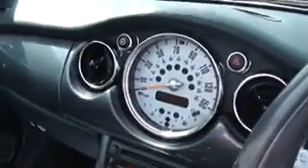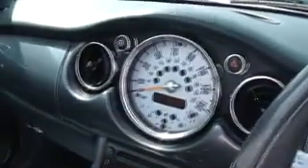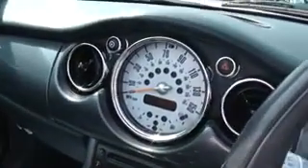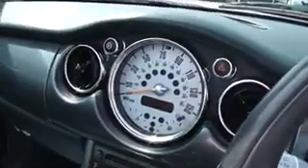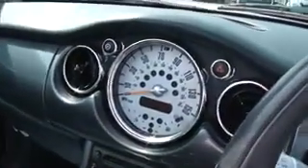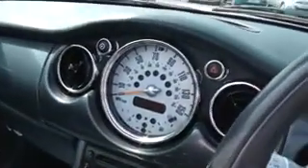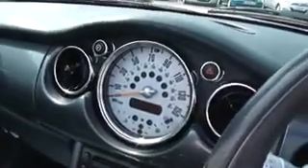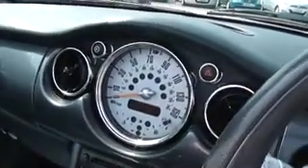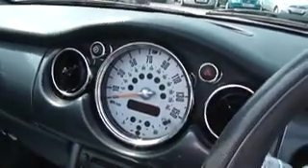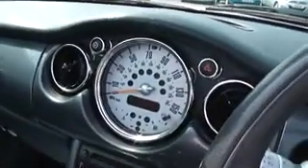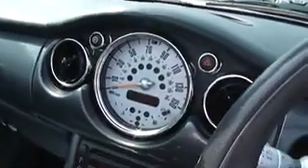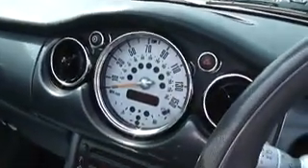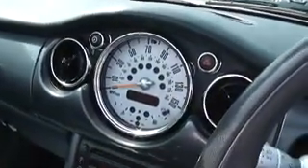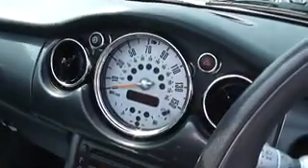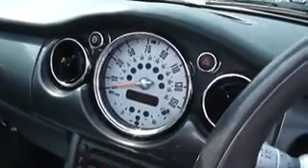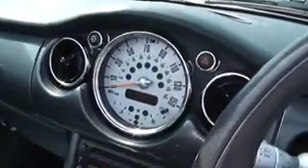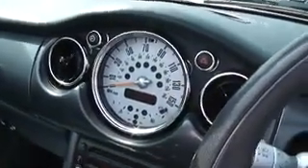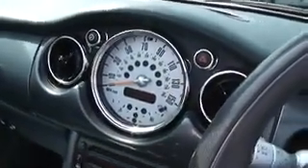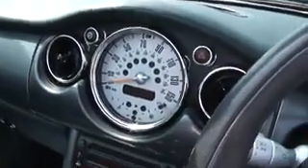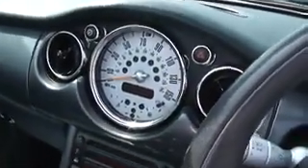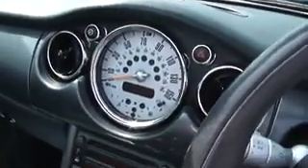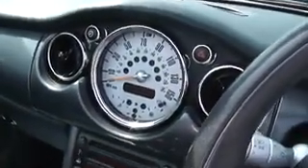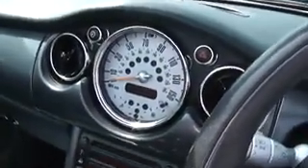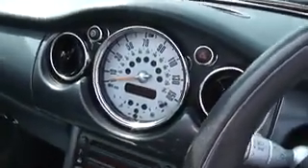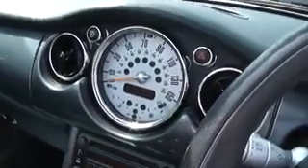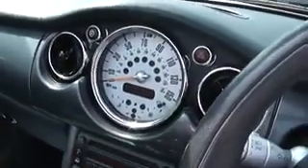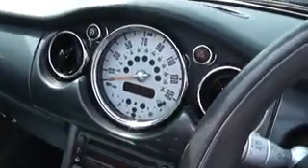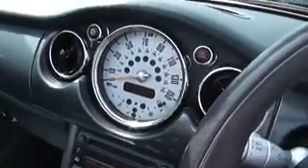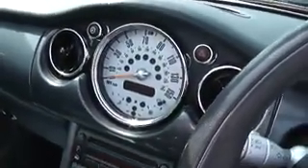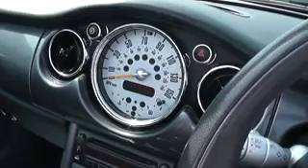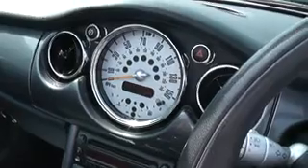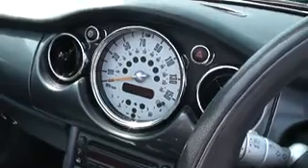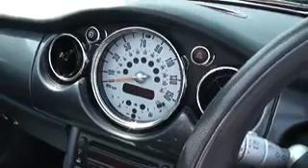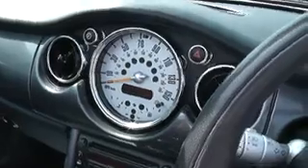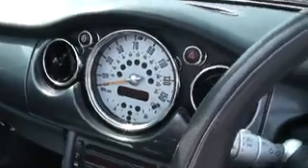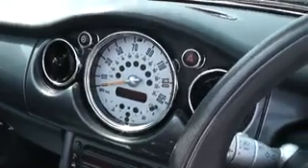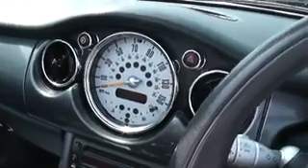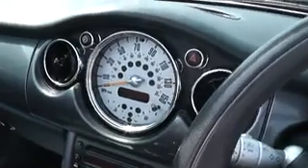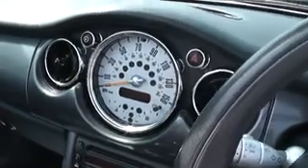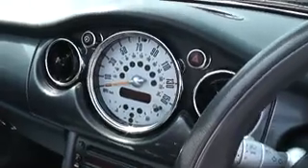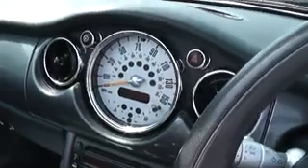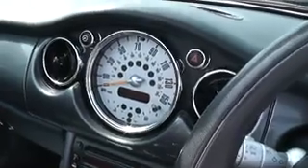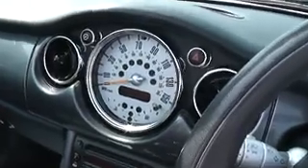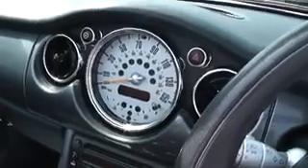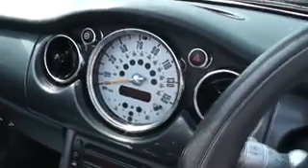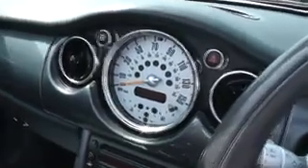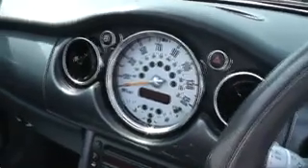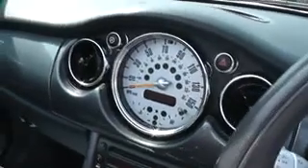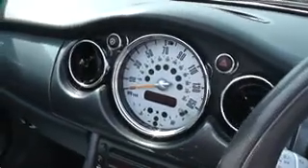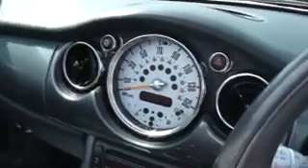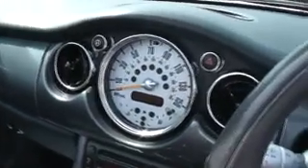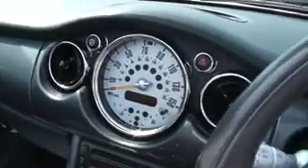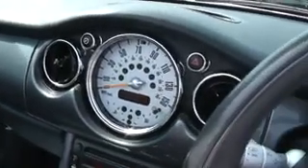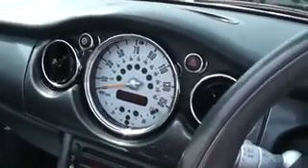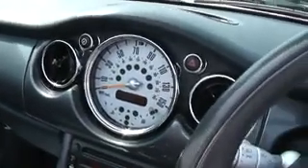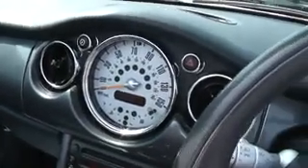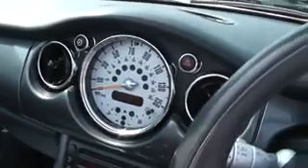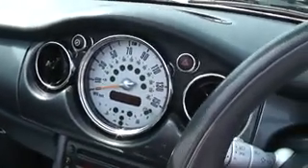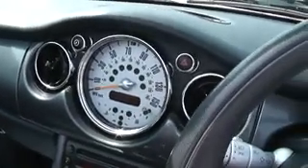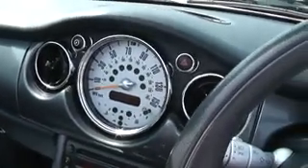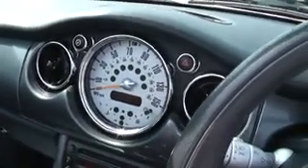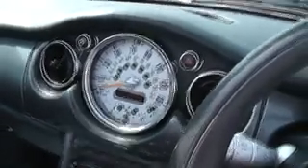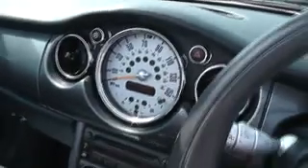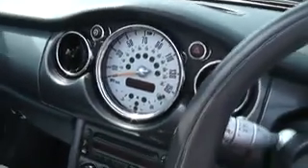There are some fantastic finance offers available on this vehicle and you can reserve this vehicle online. Thanks for visiting Wesley's Garage Cardiff and we look forward to seeing you soon.